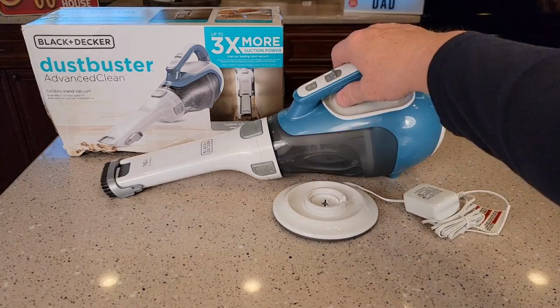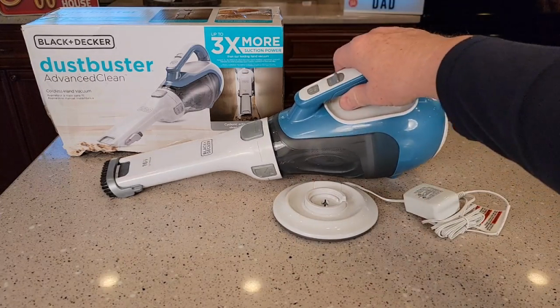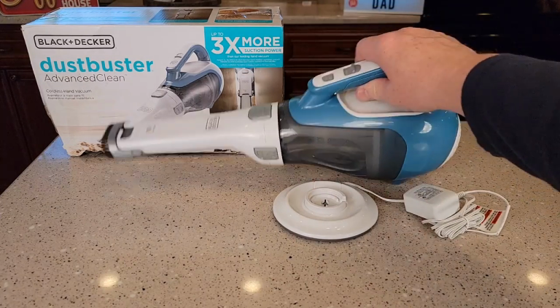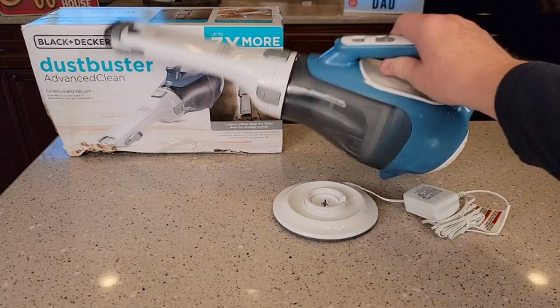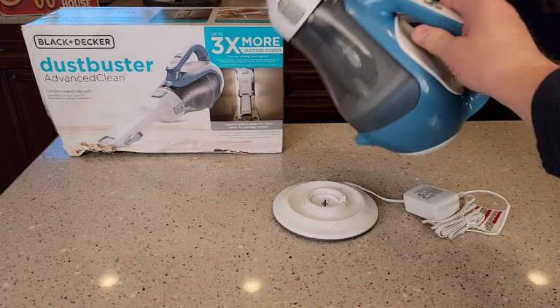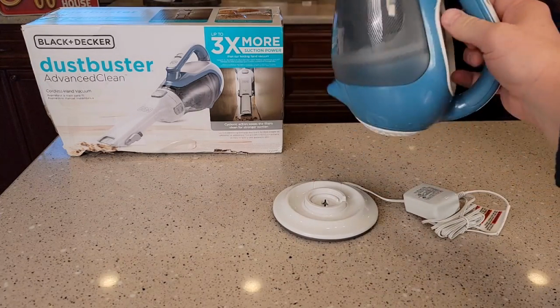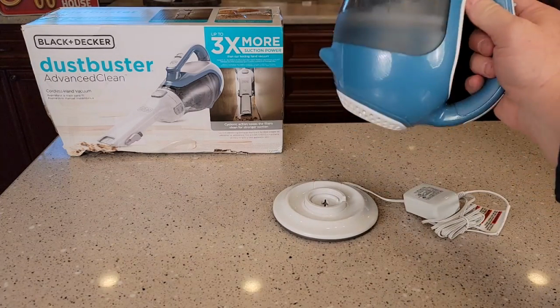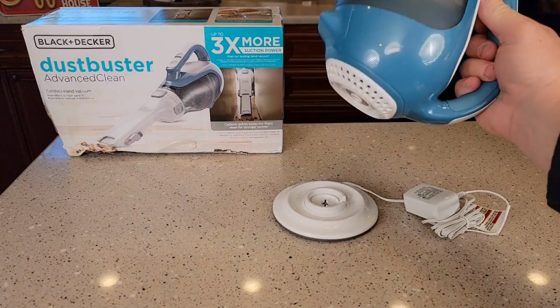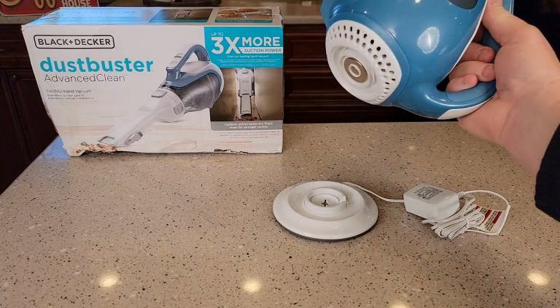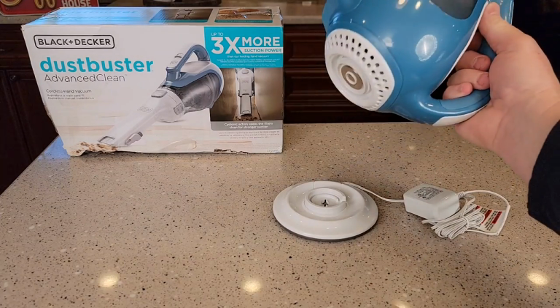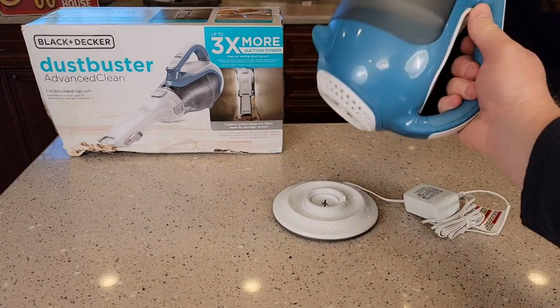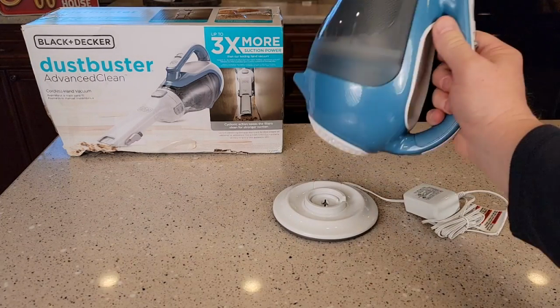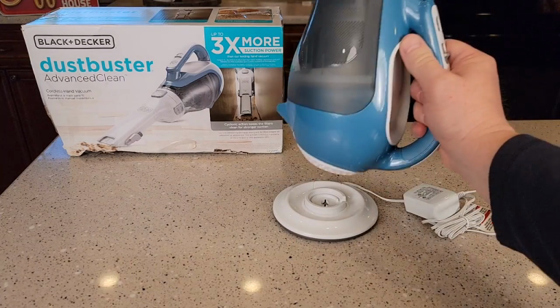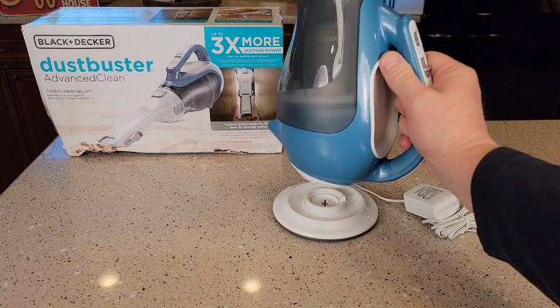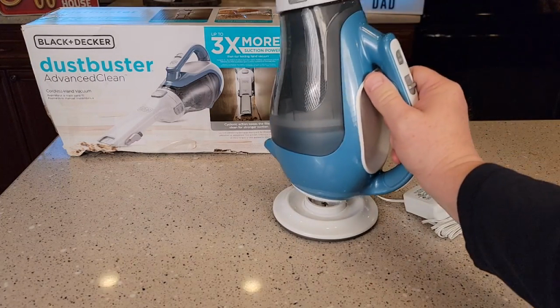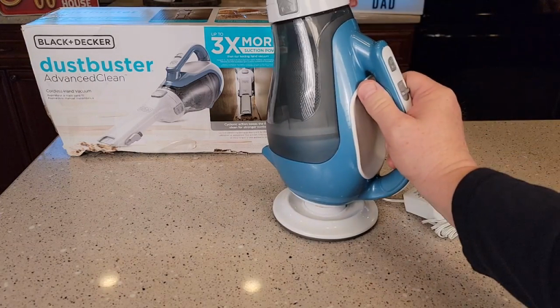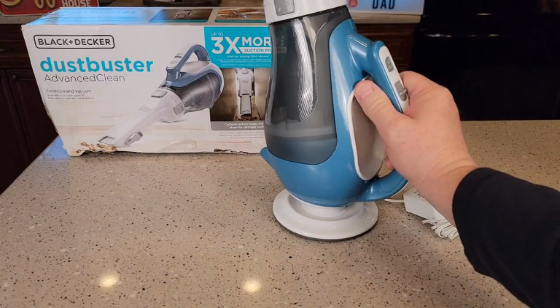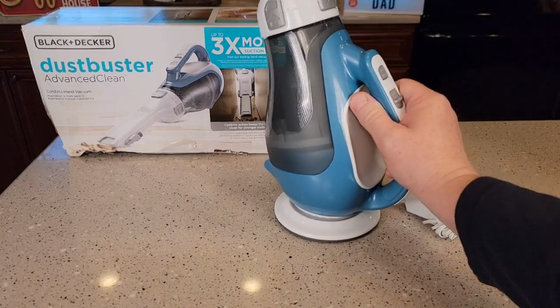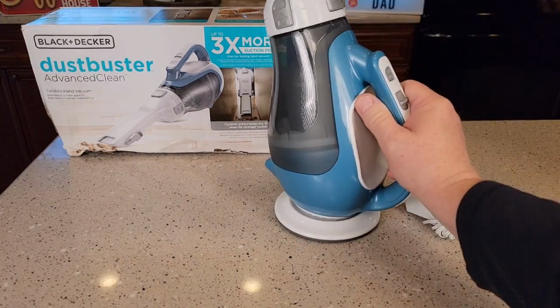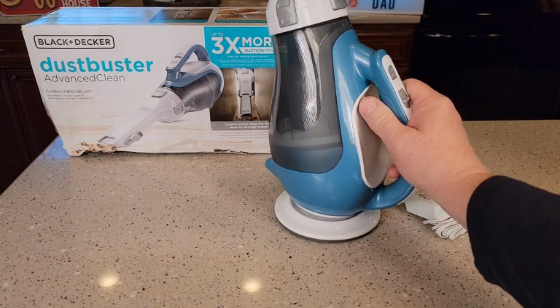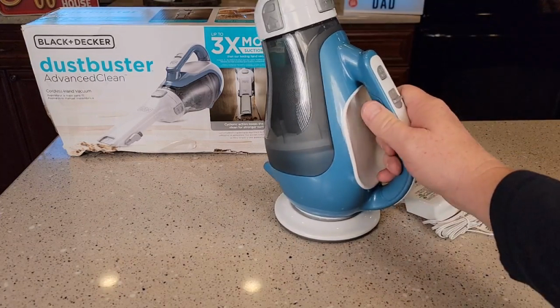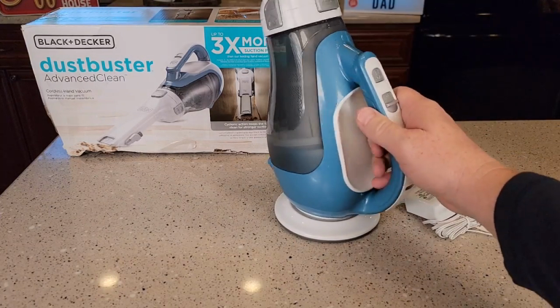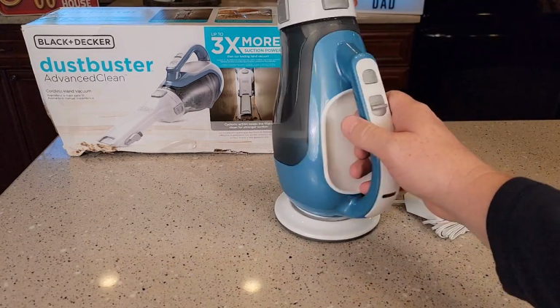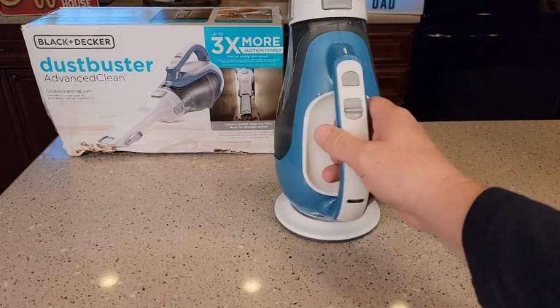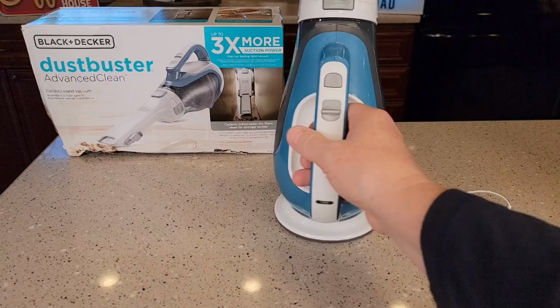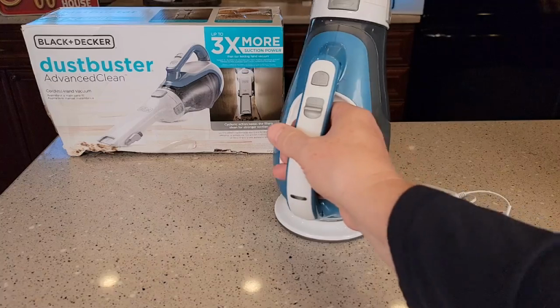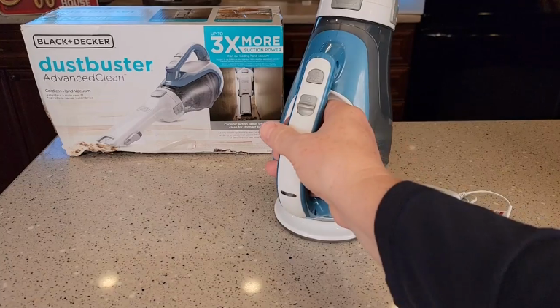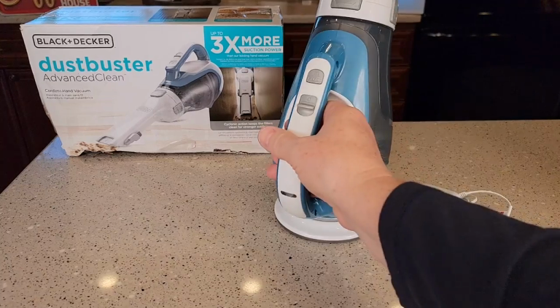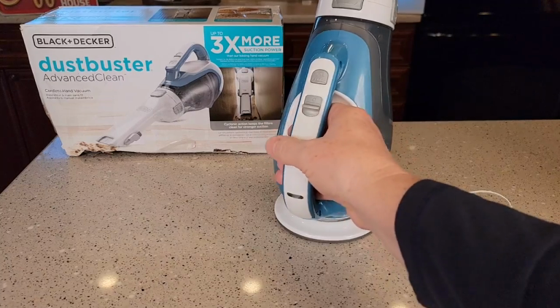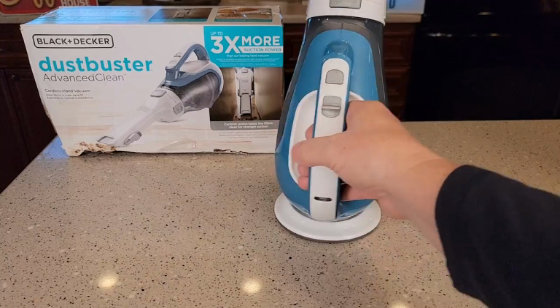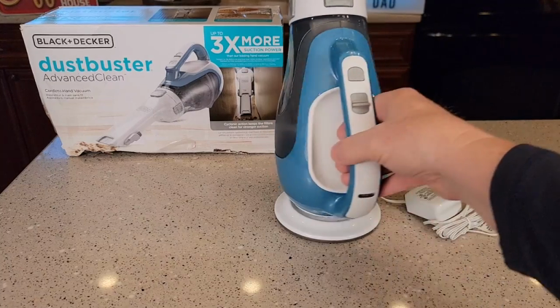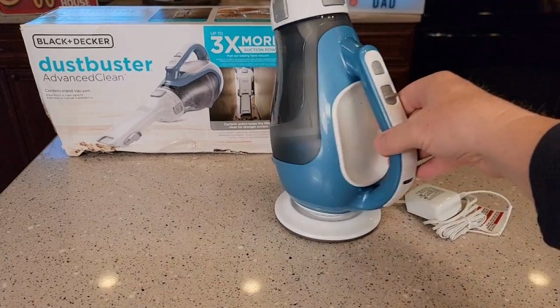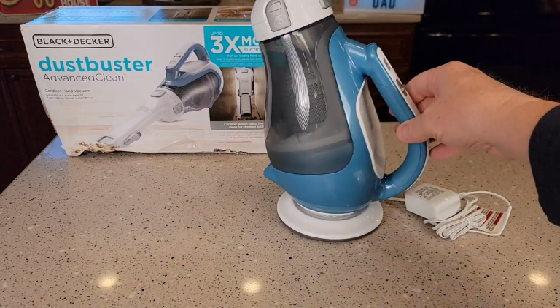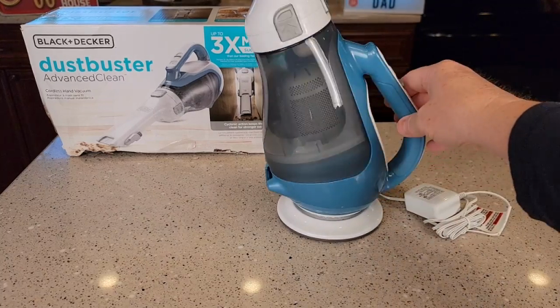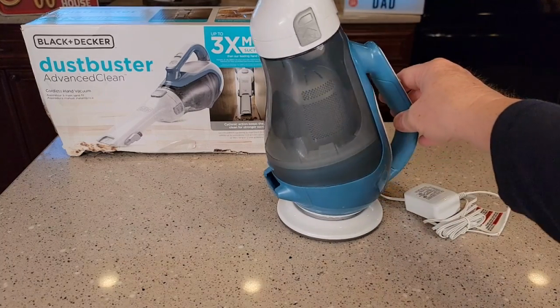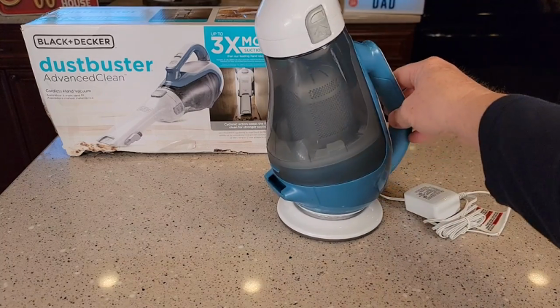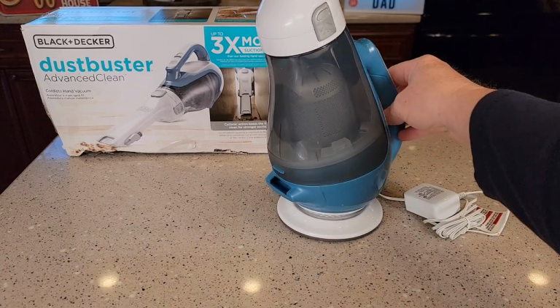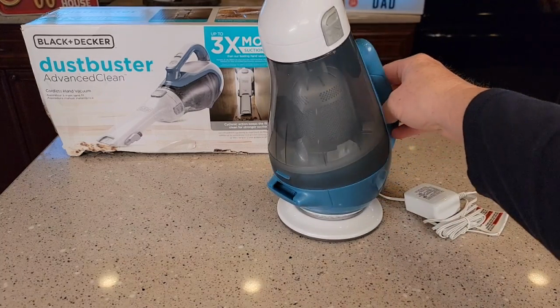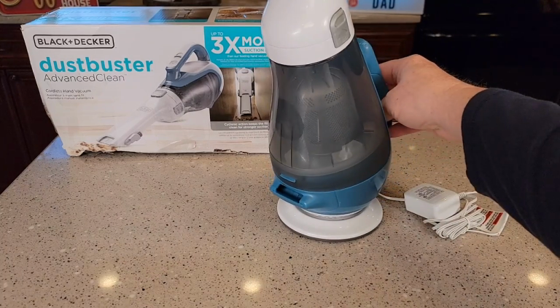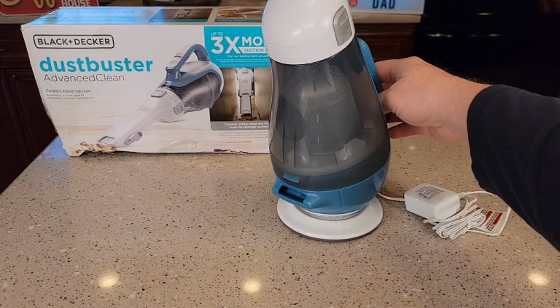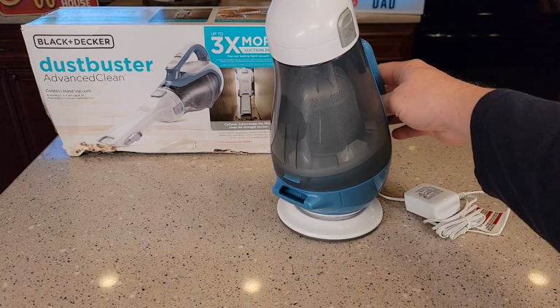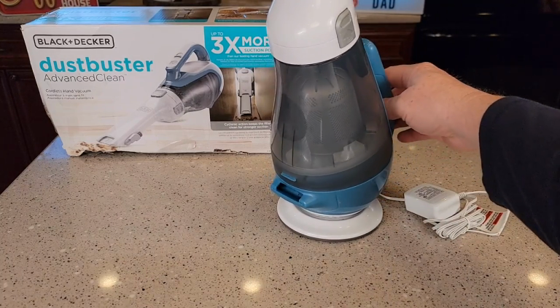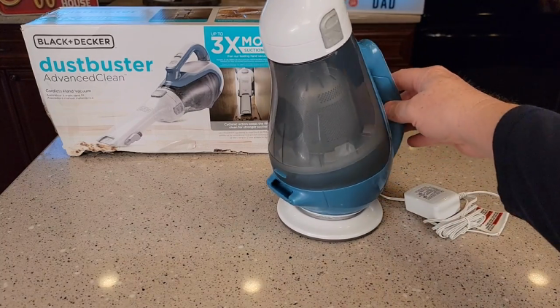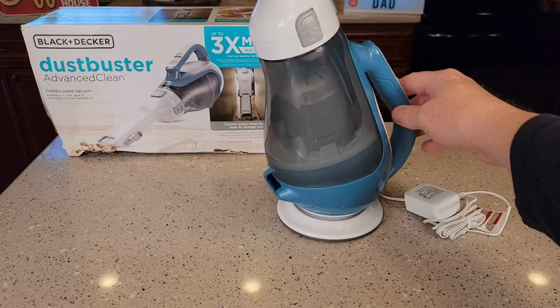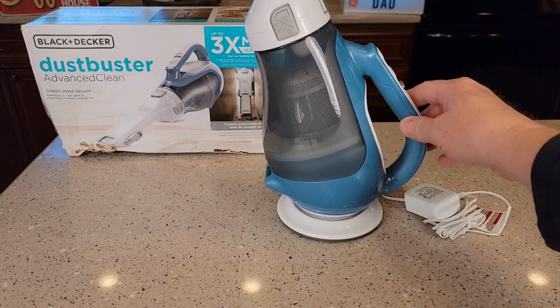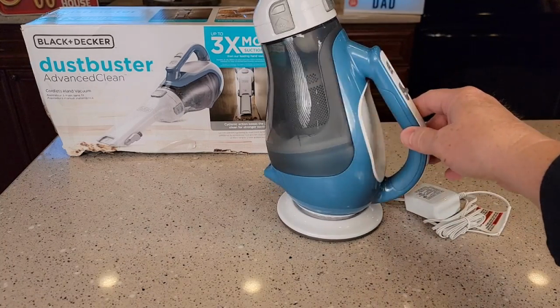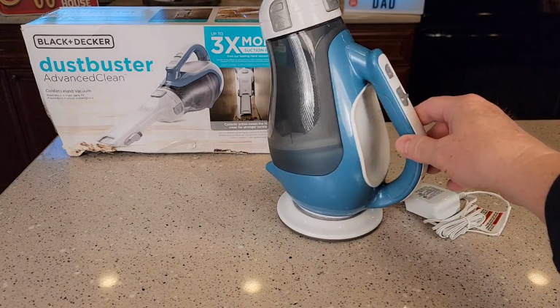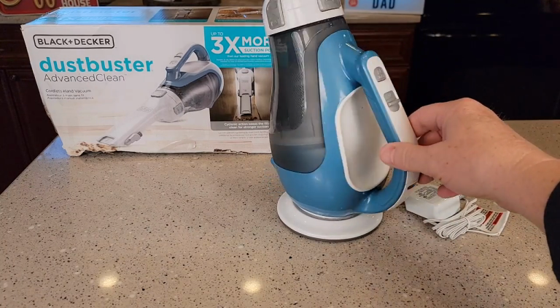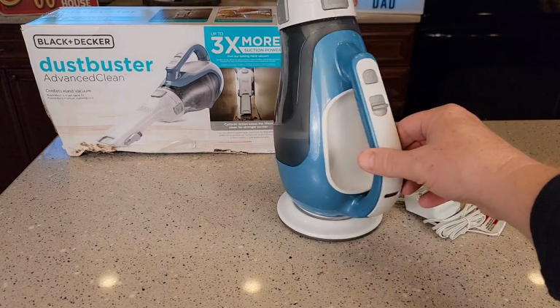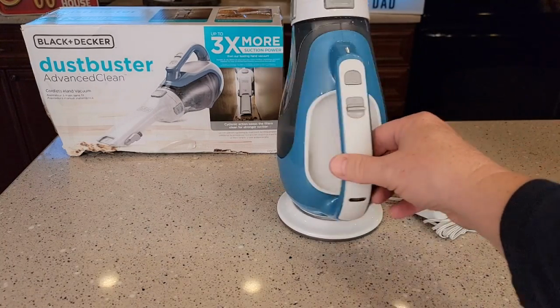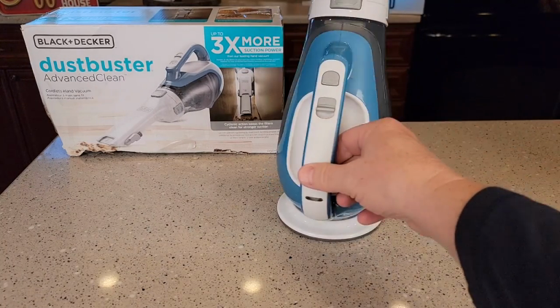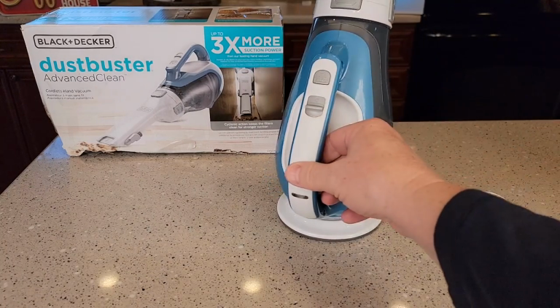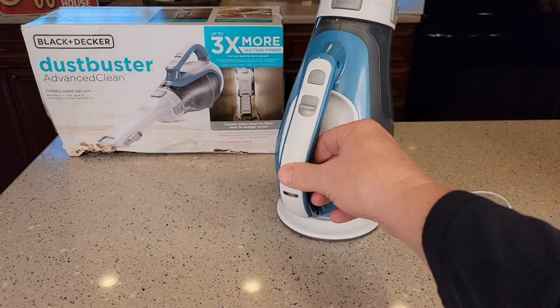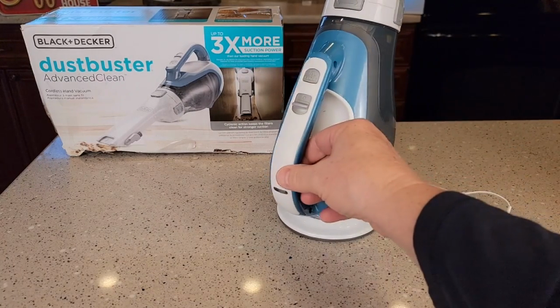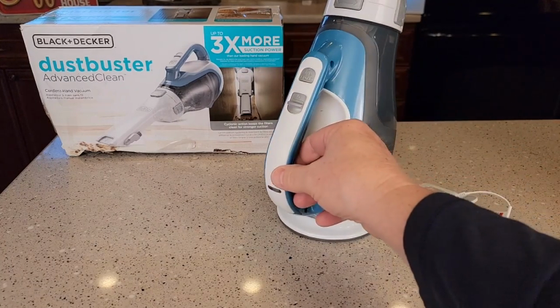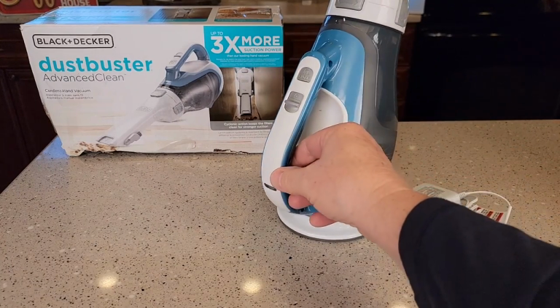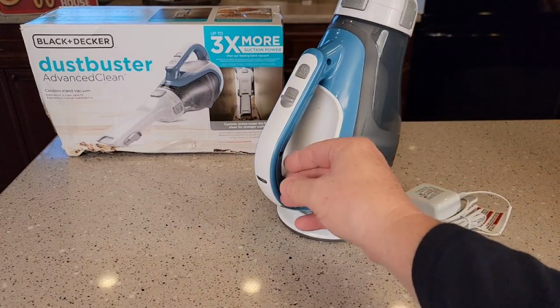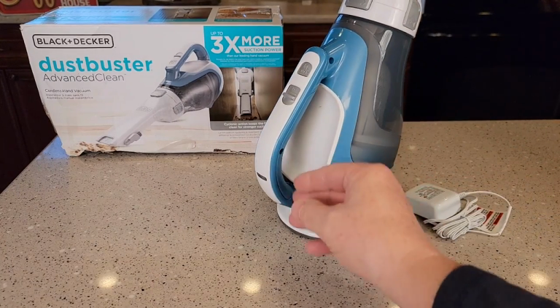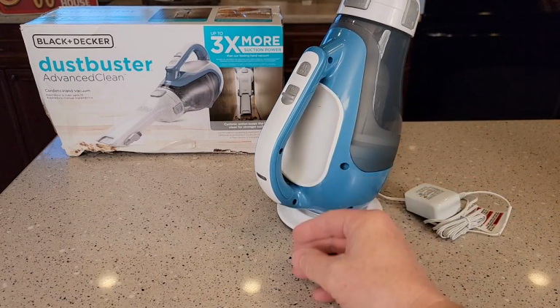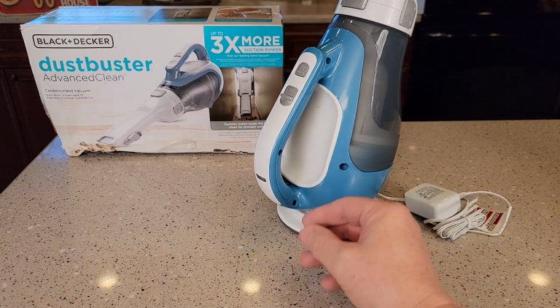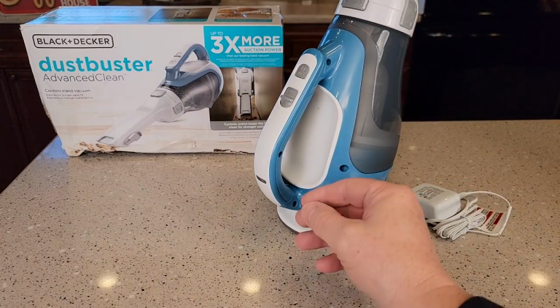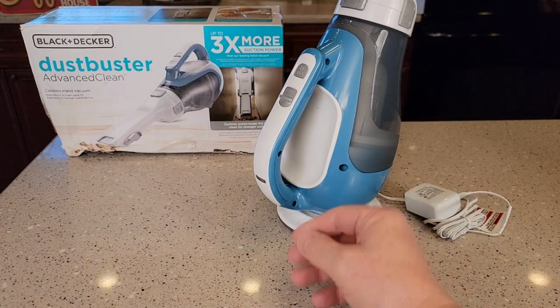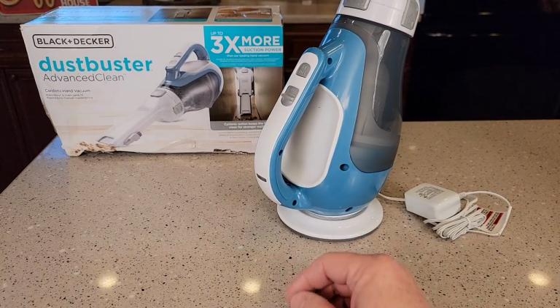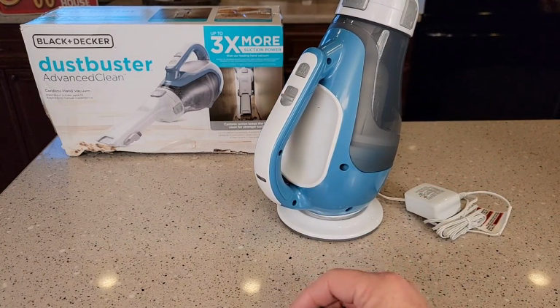It does come with this charging base. In order to charge it, you've got to plug it in and you can set it on the base. The nice thing about it is it can rotate around on that base and it'll charge in any position.